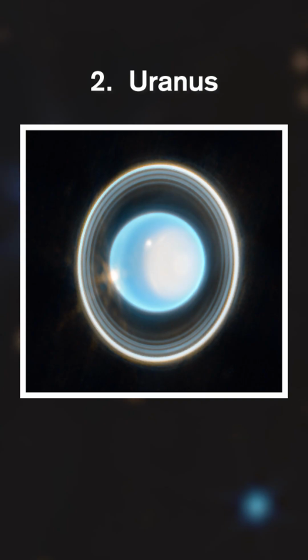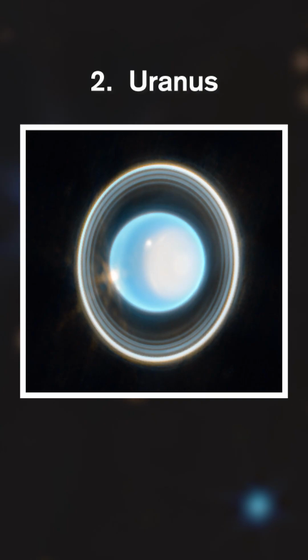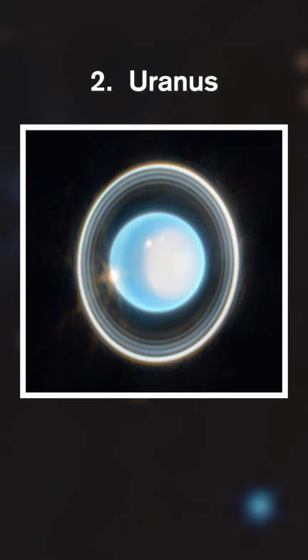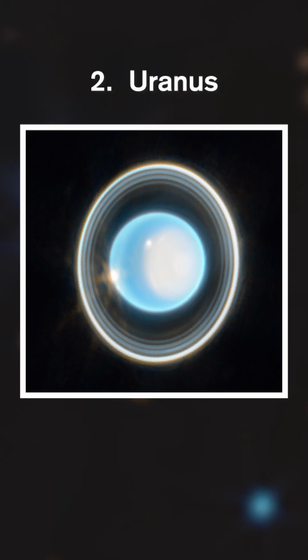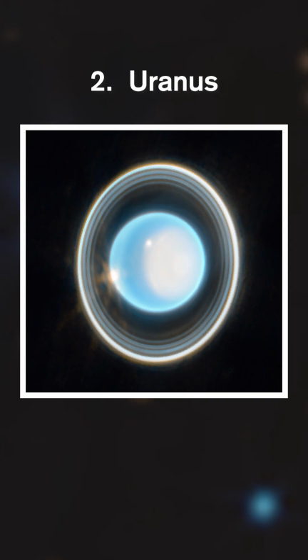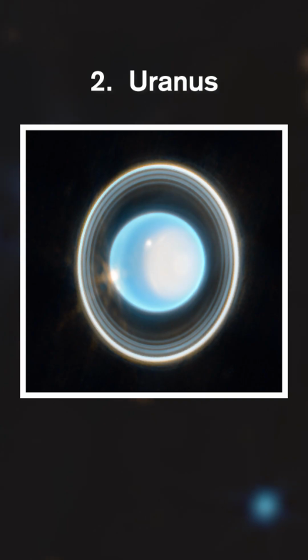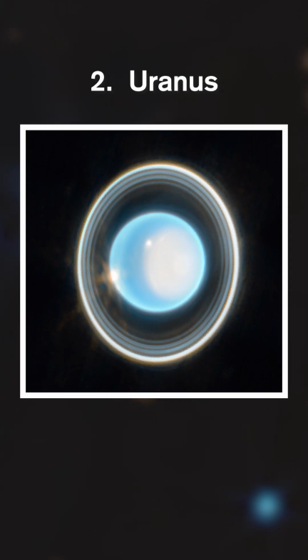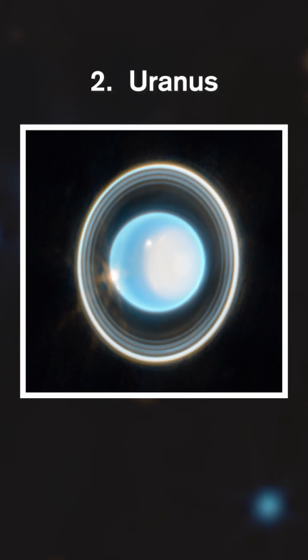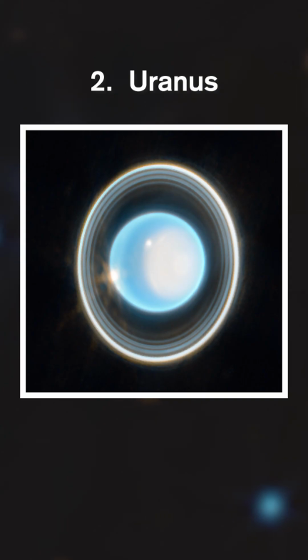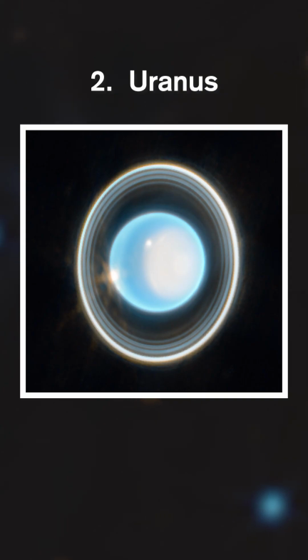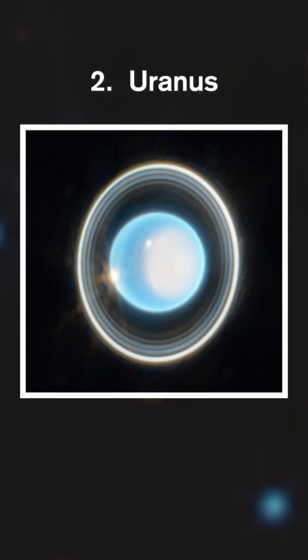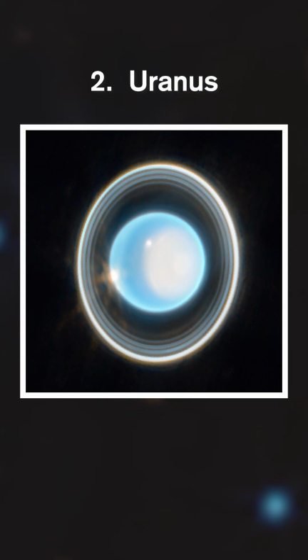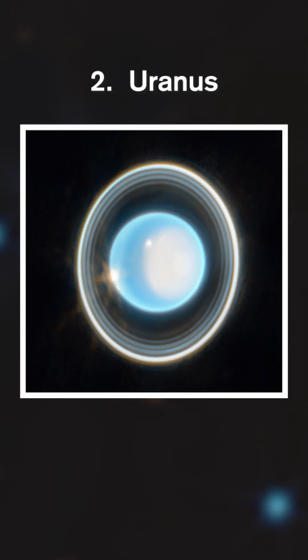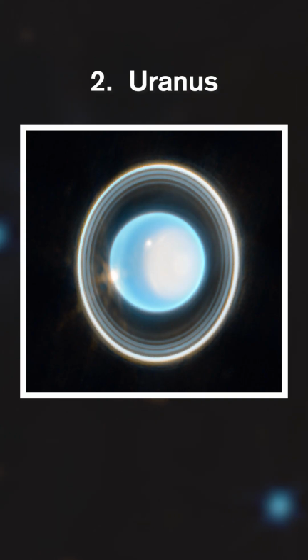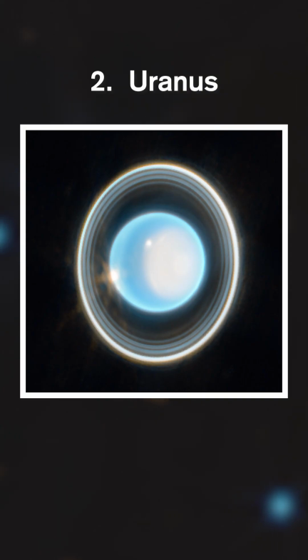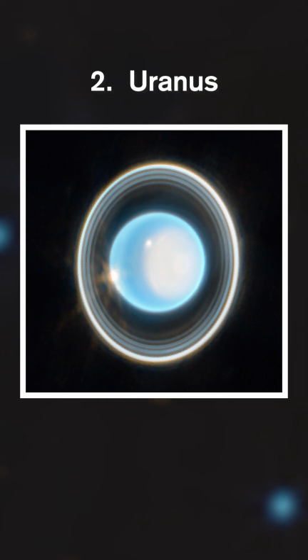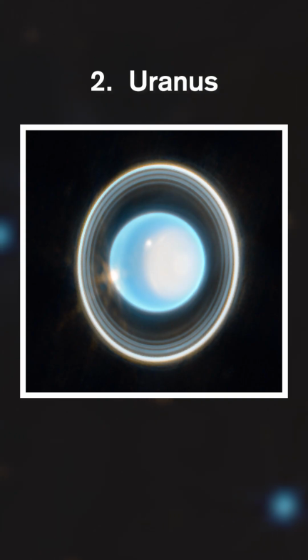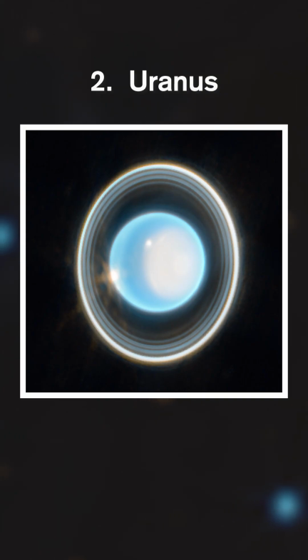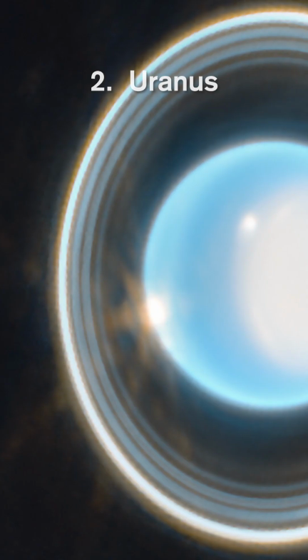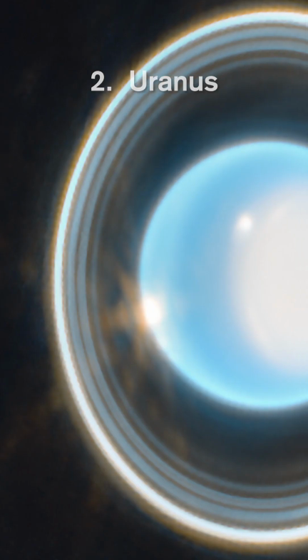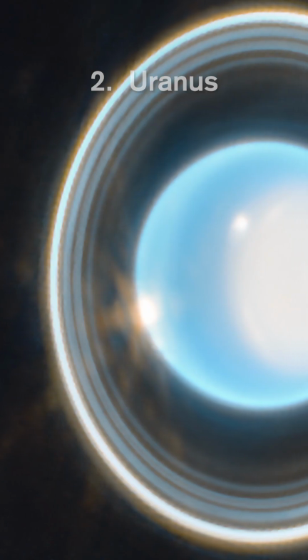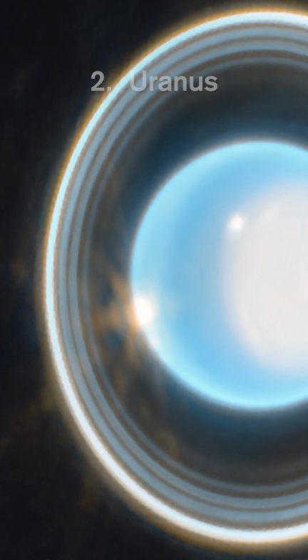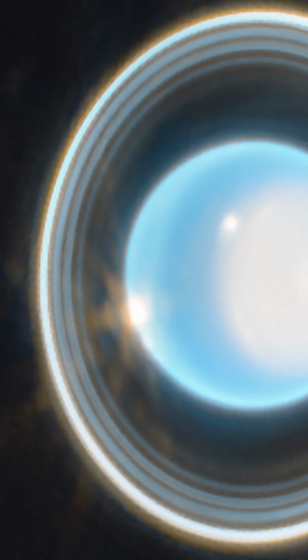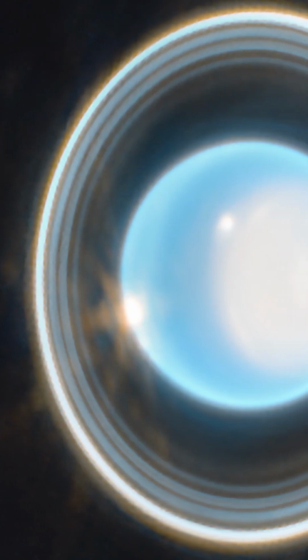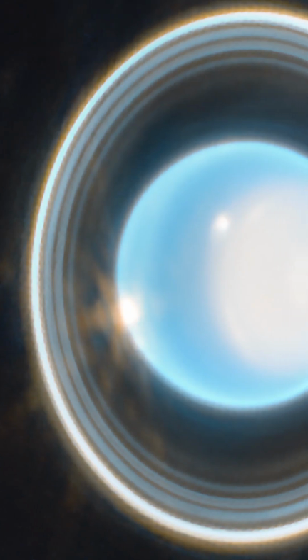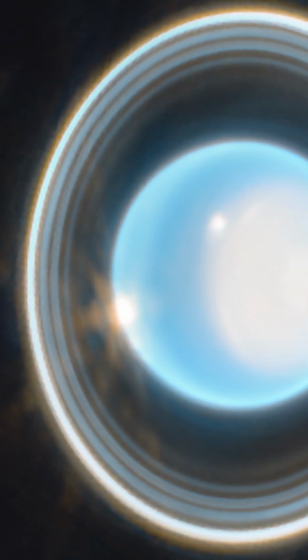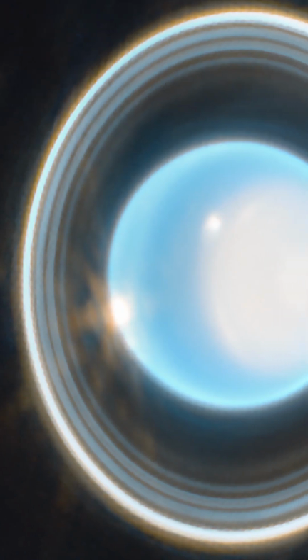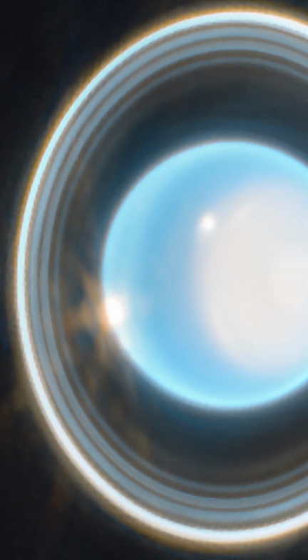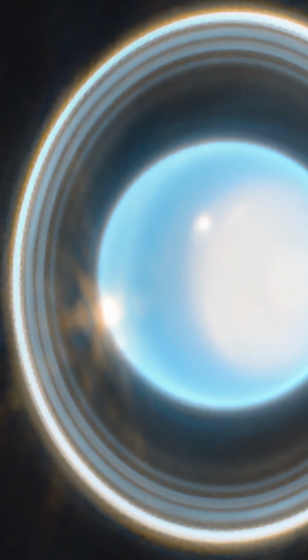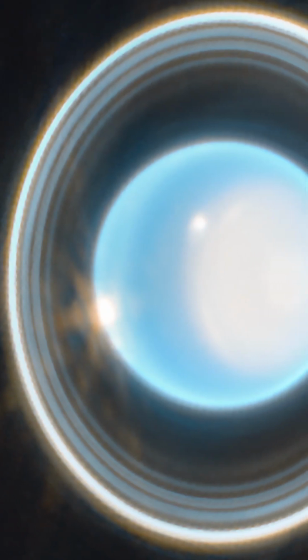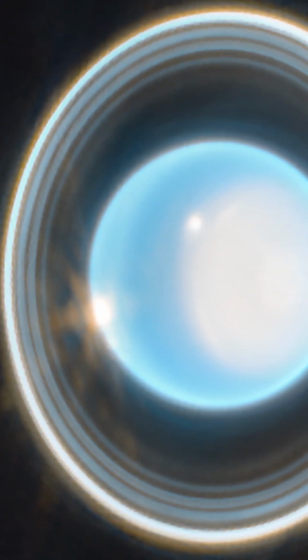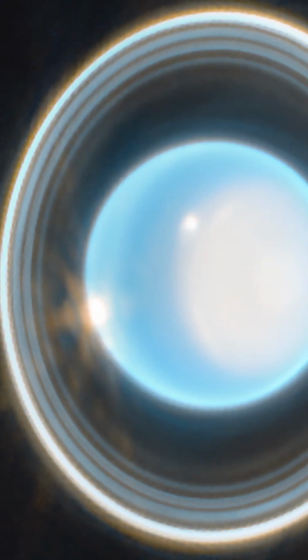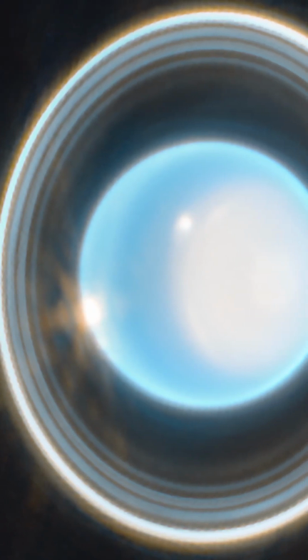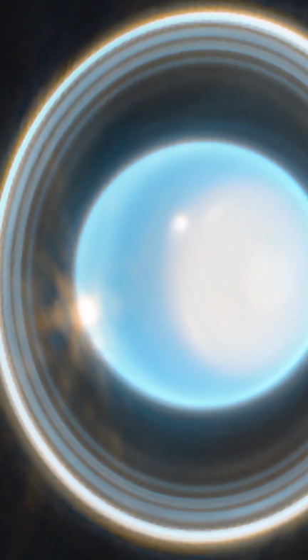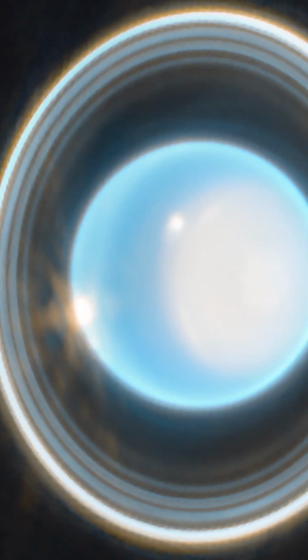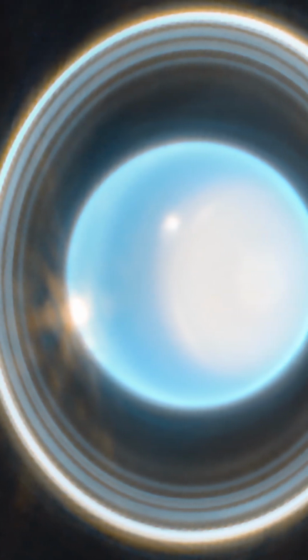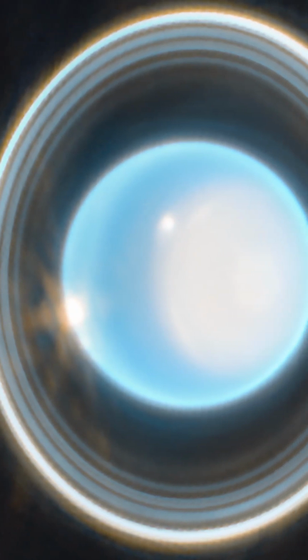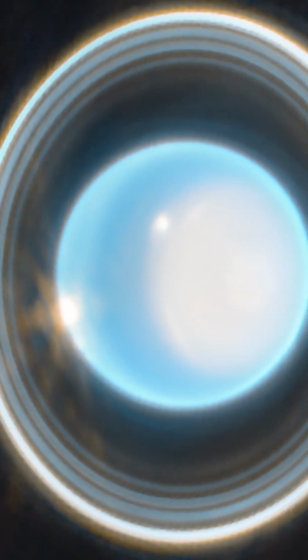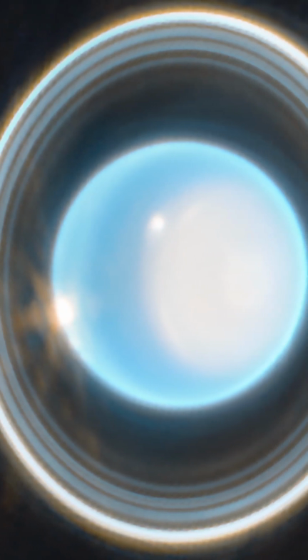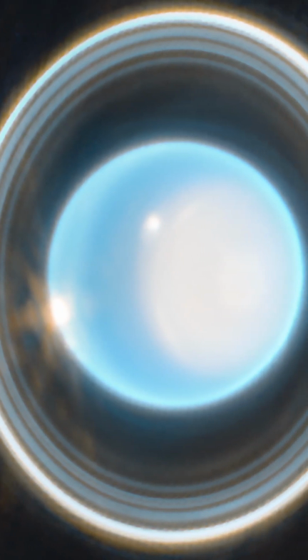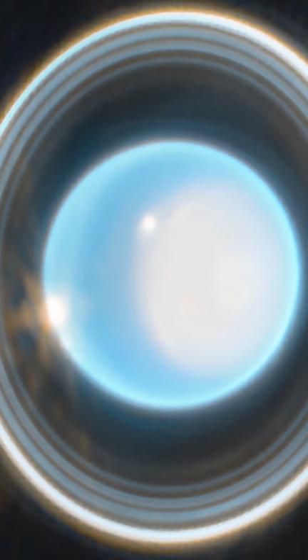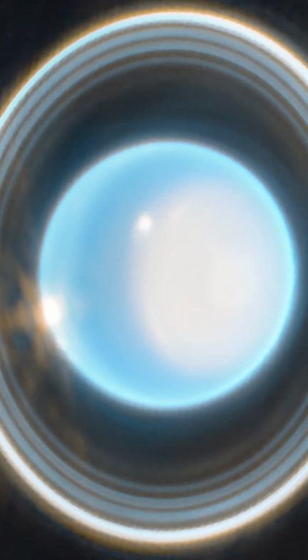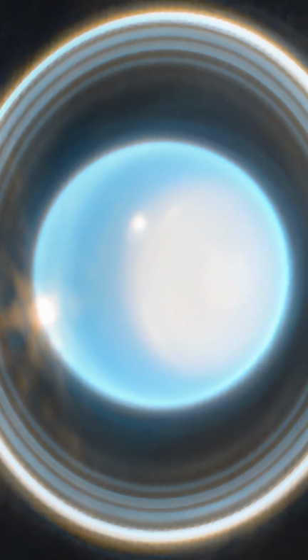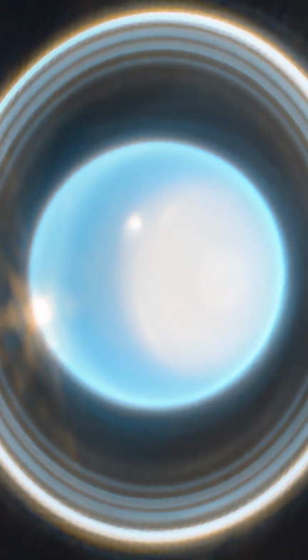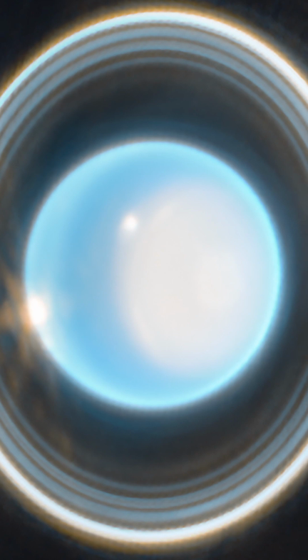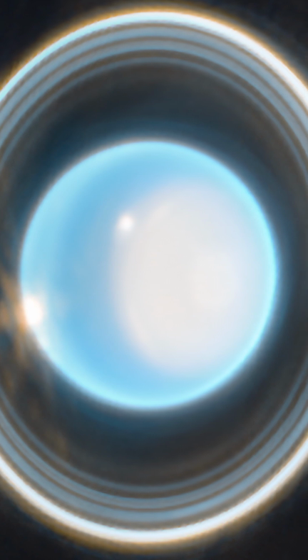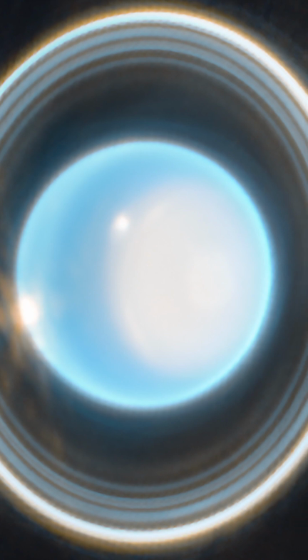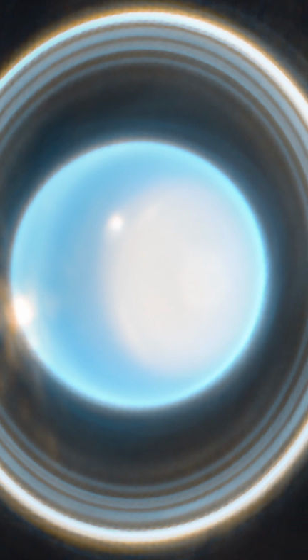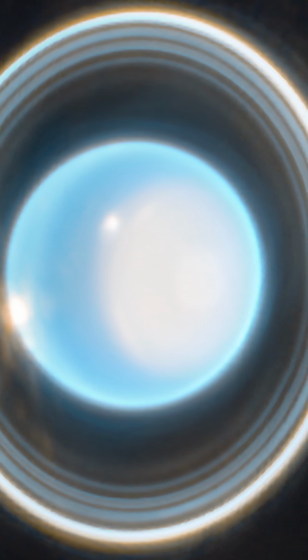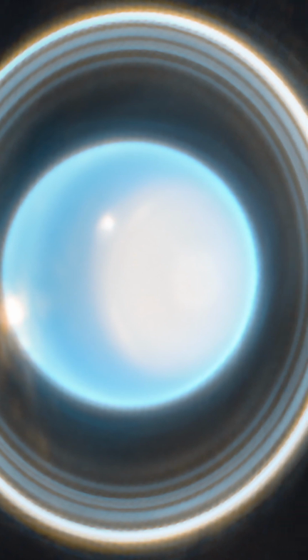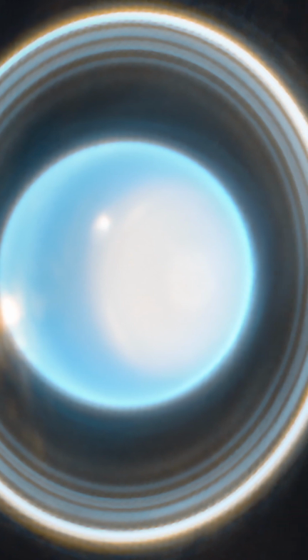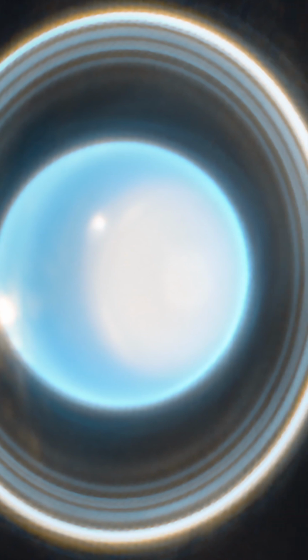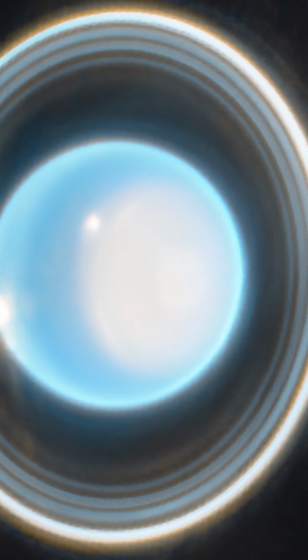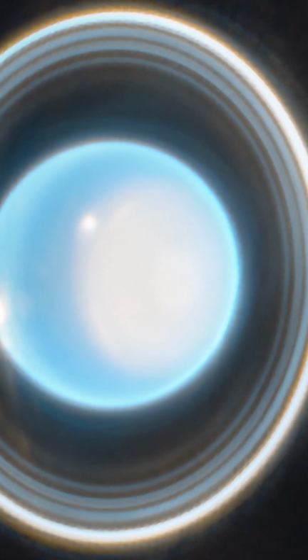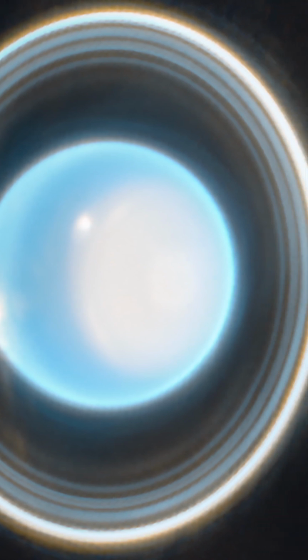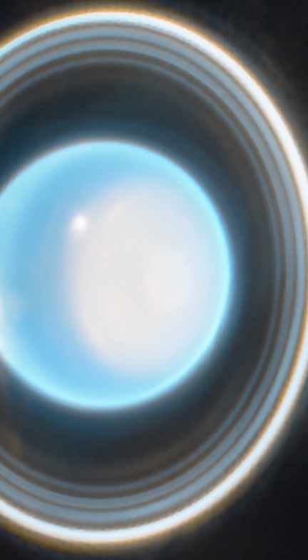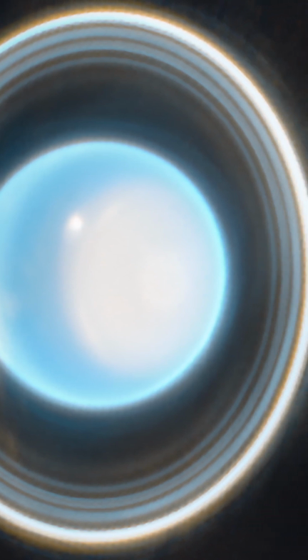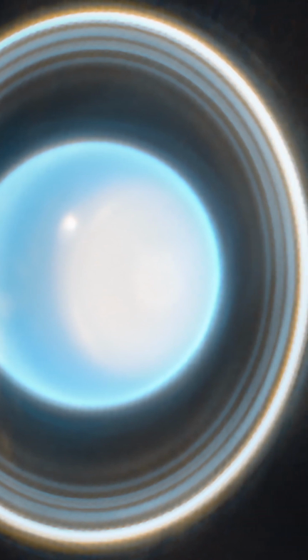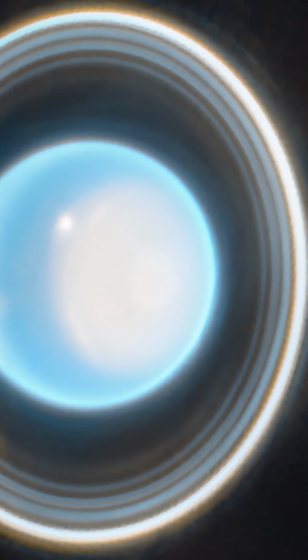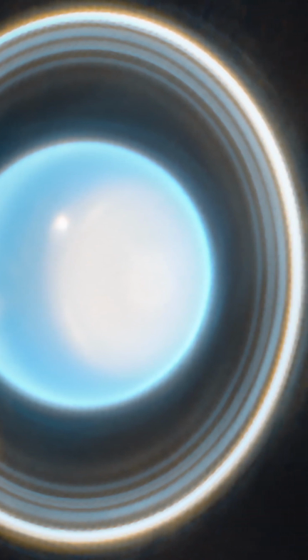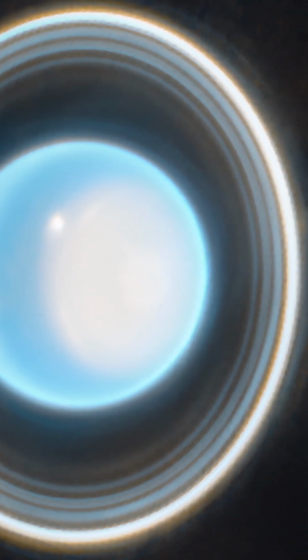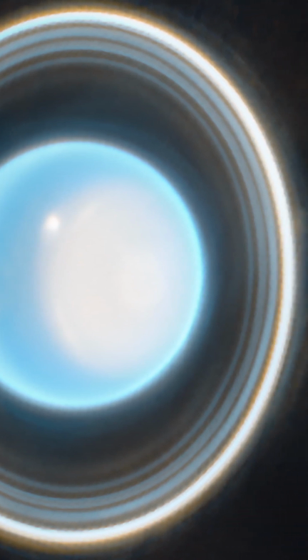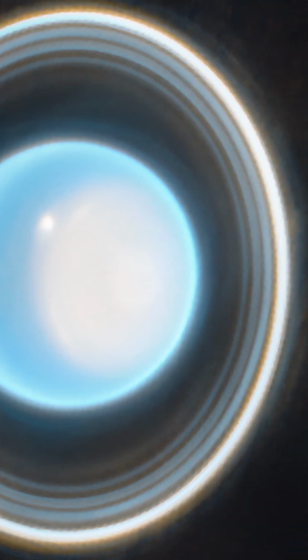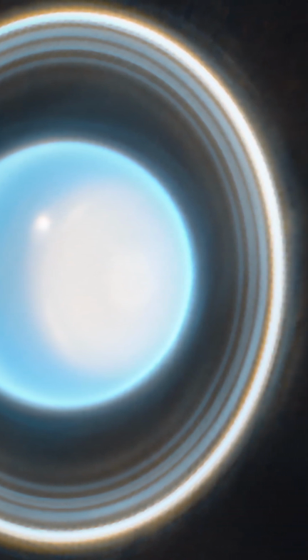Number two: the Uranus image, showing the fantastic capability that we have to image the rings in our own solar system.